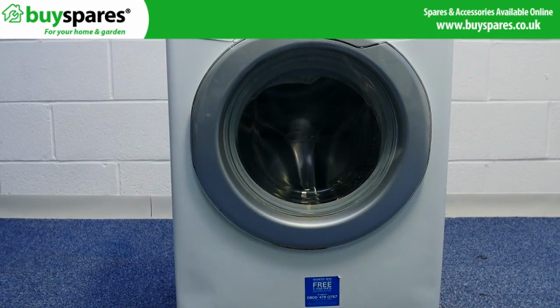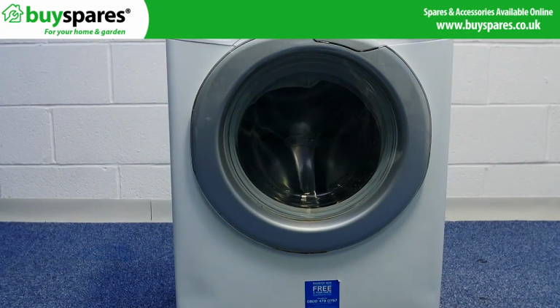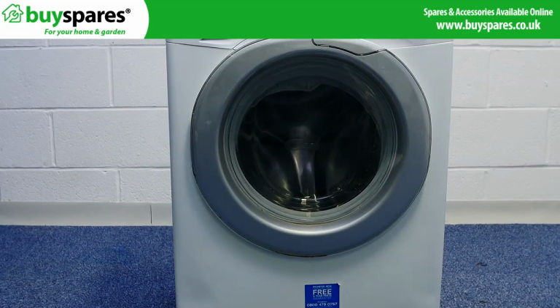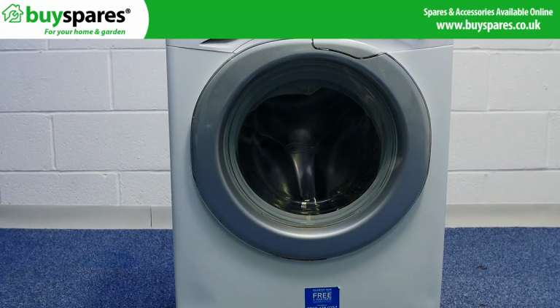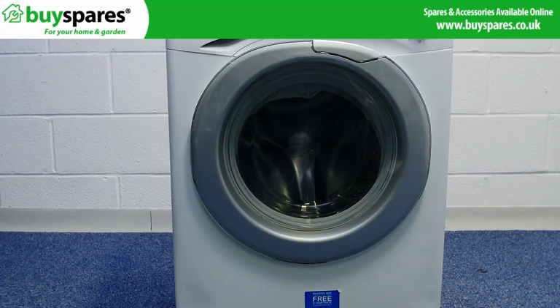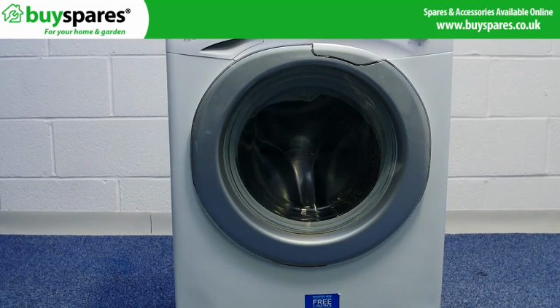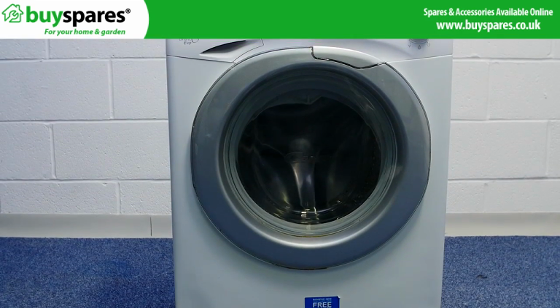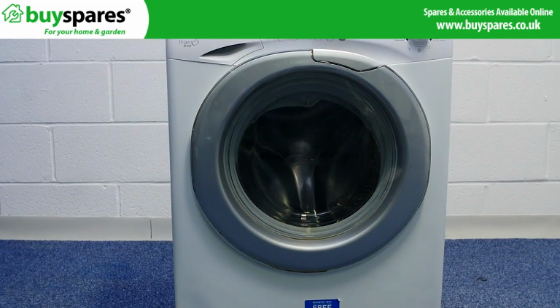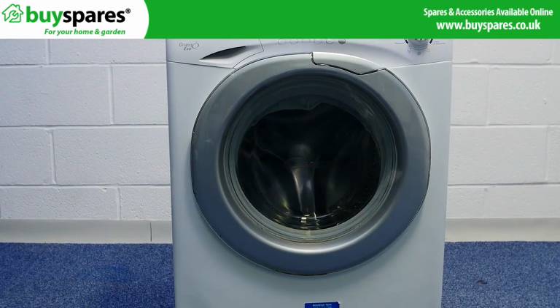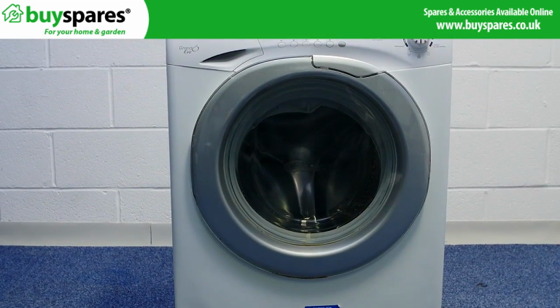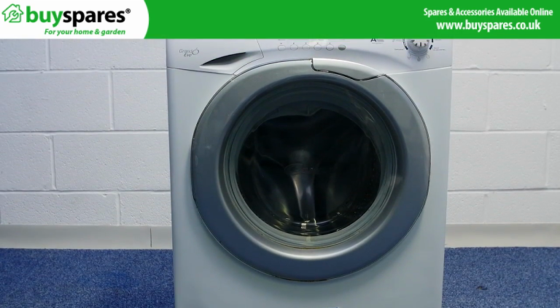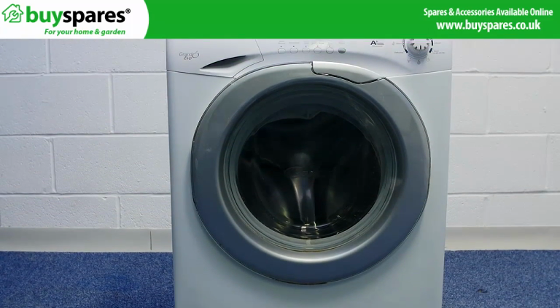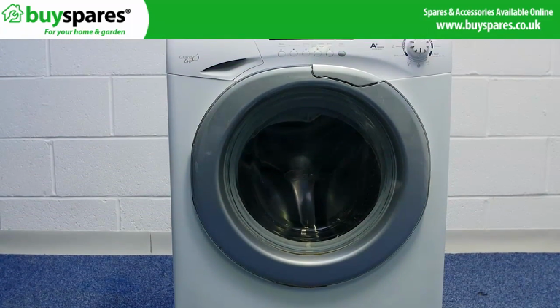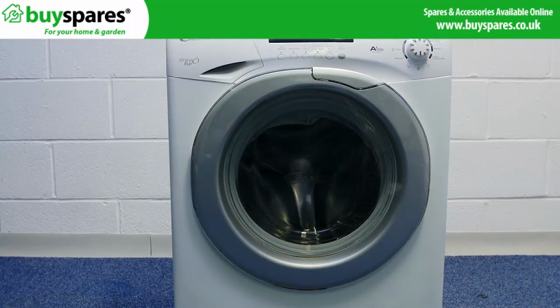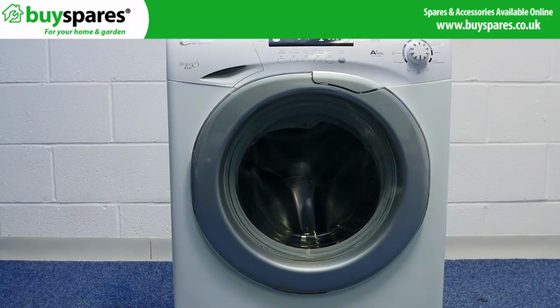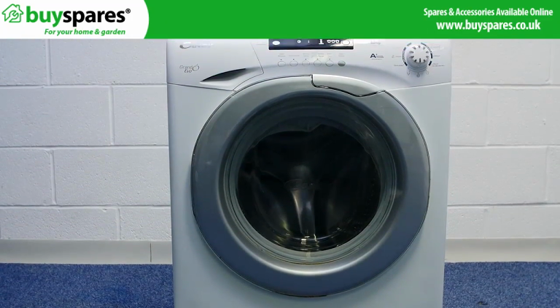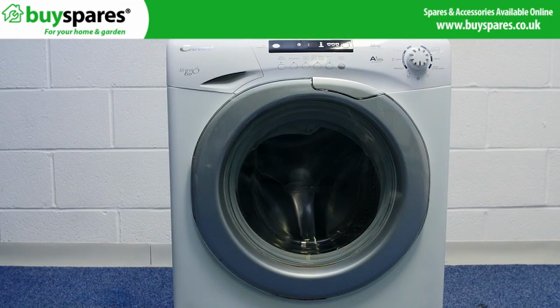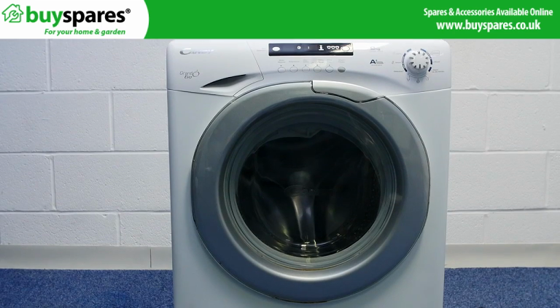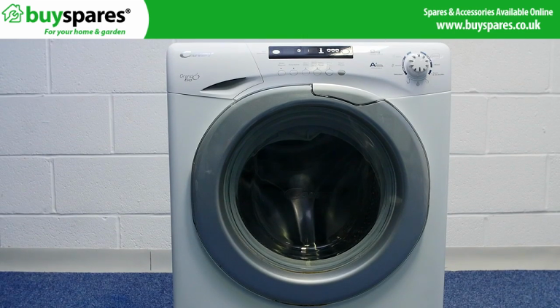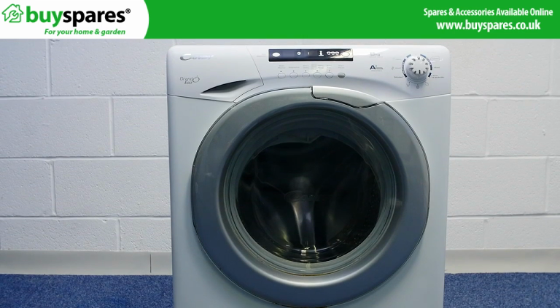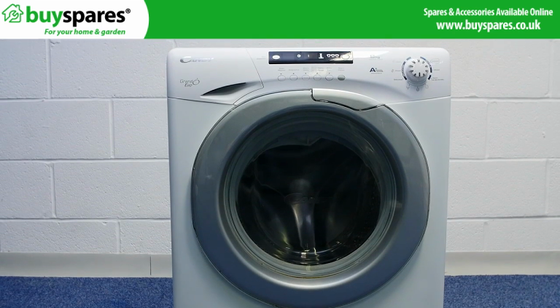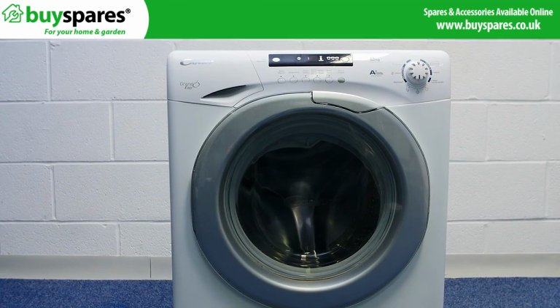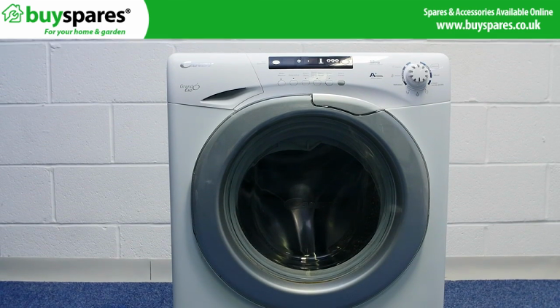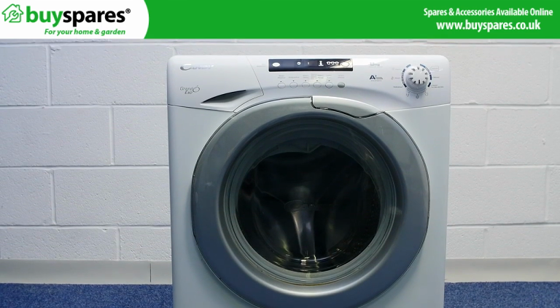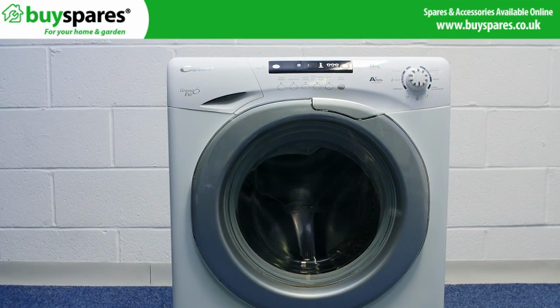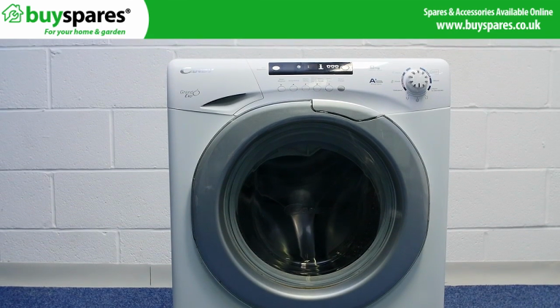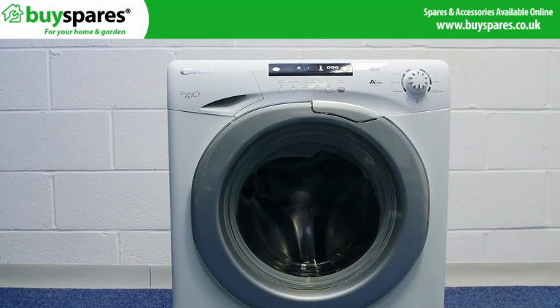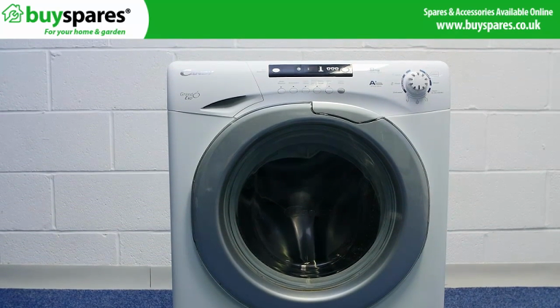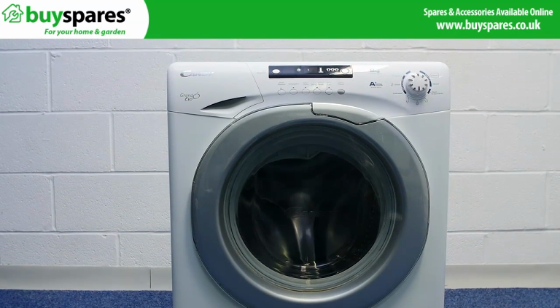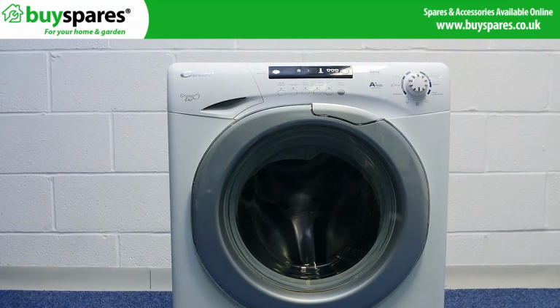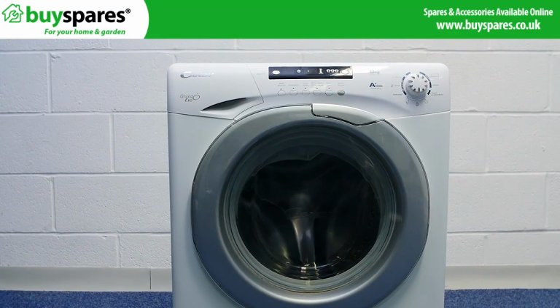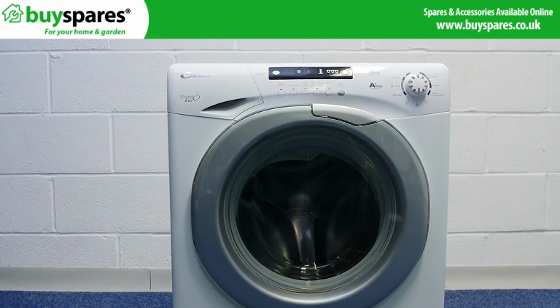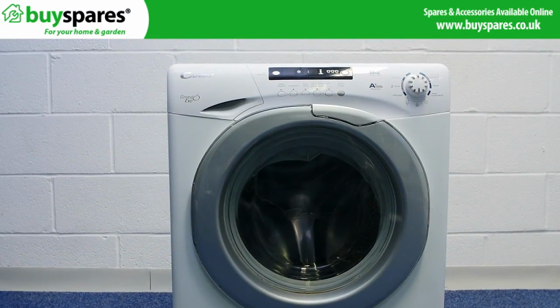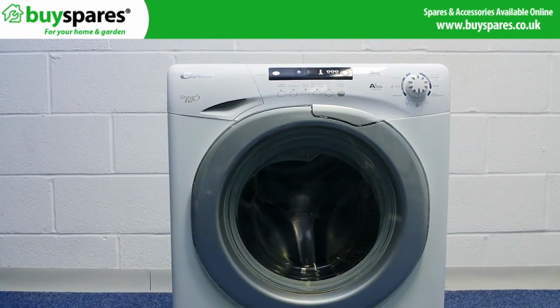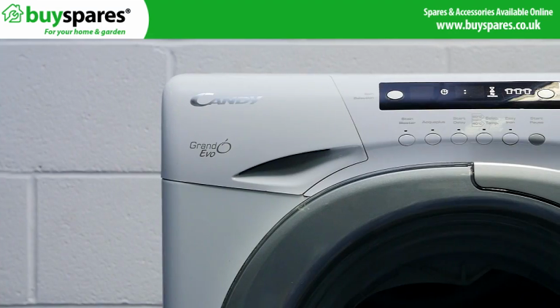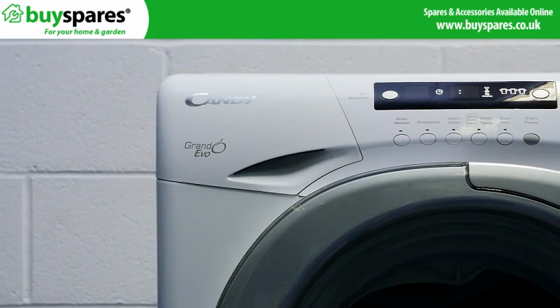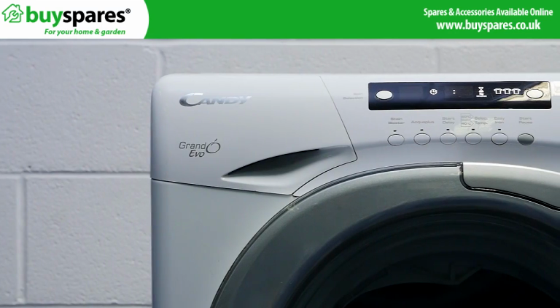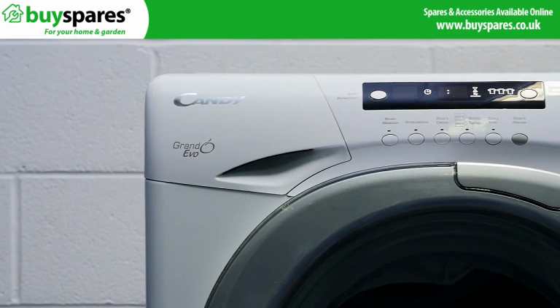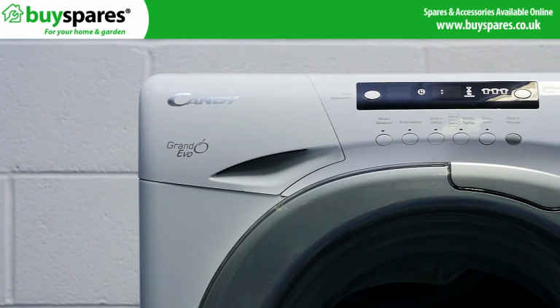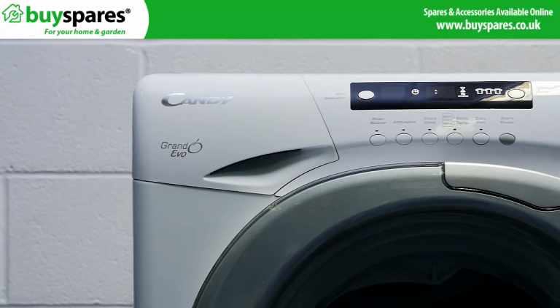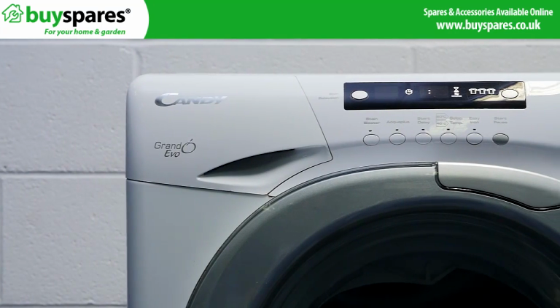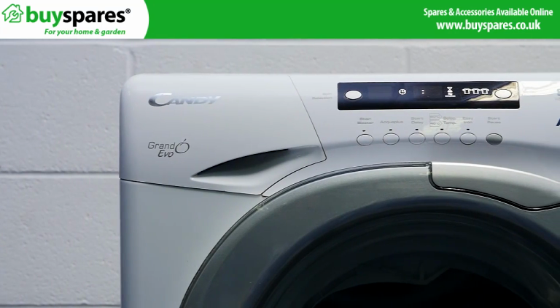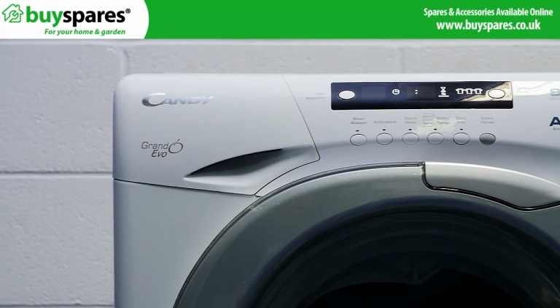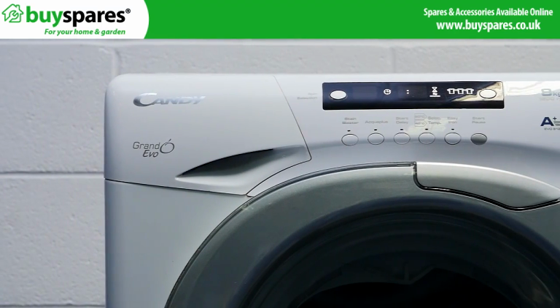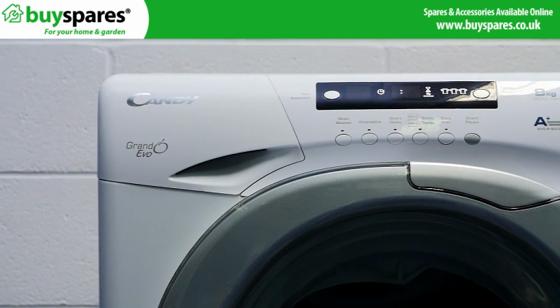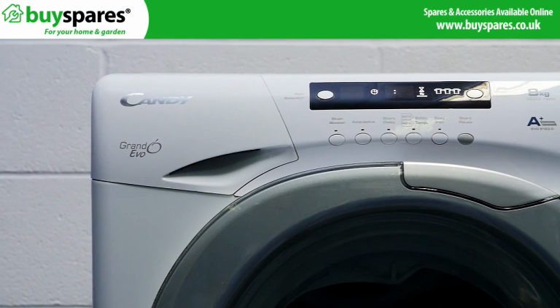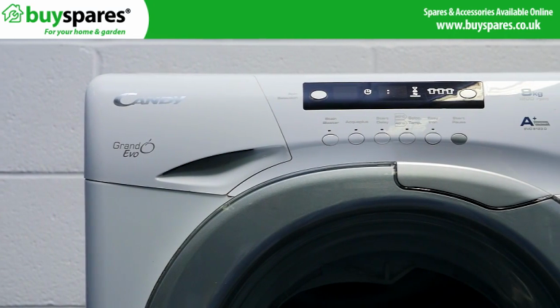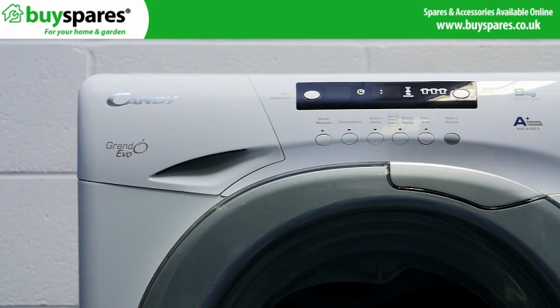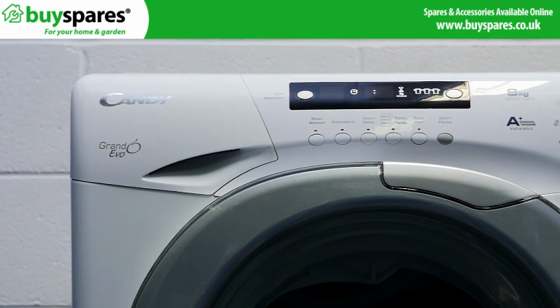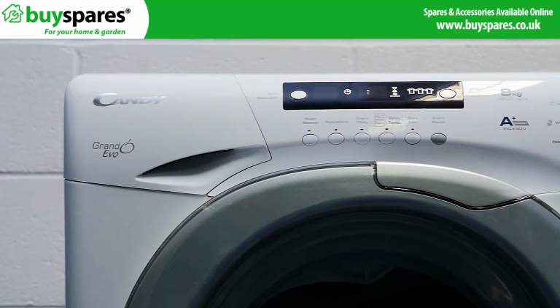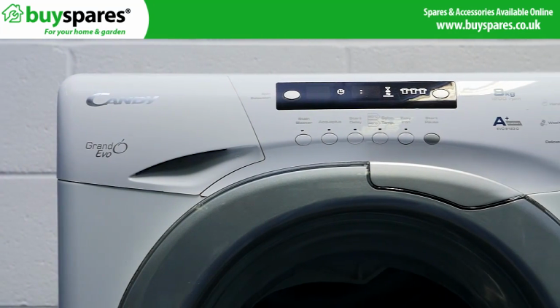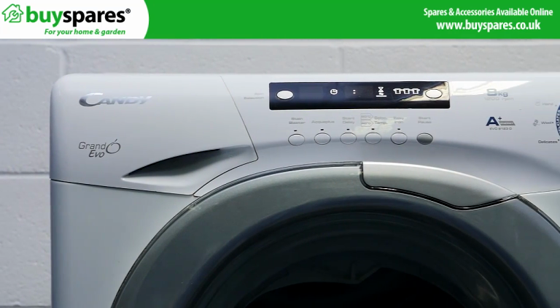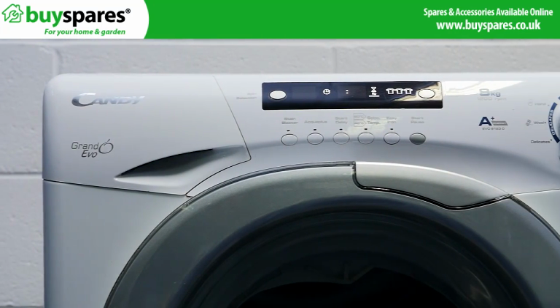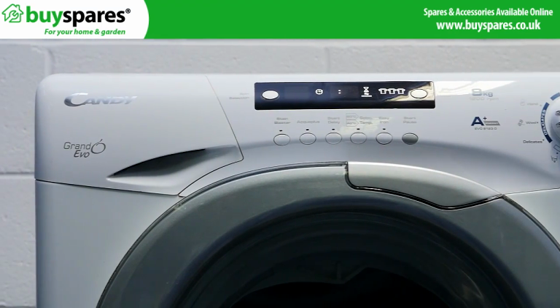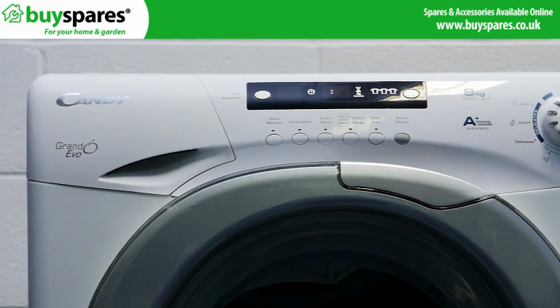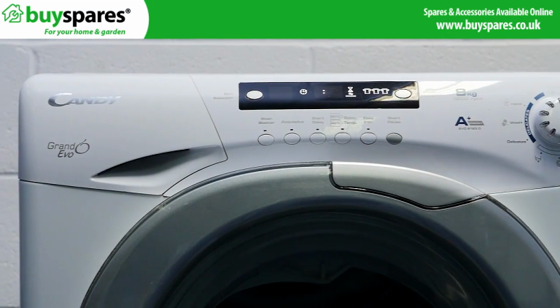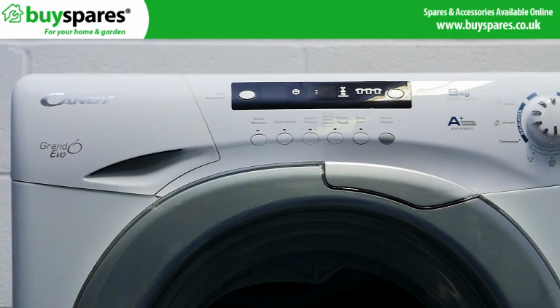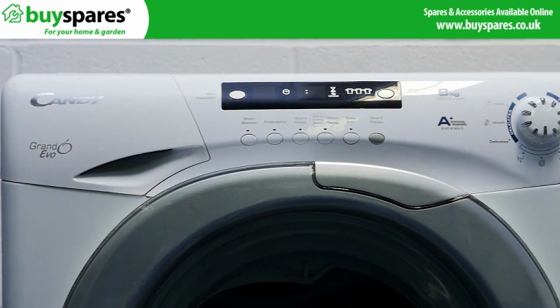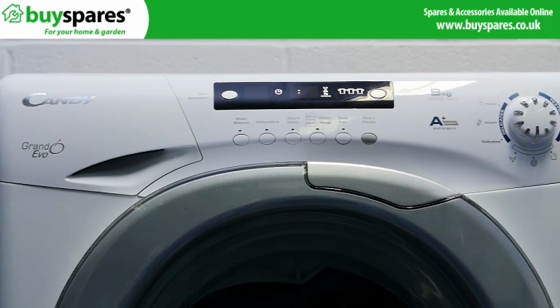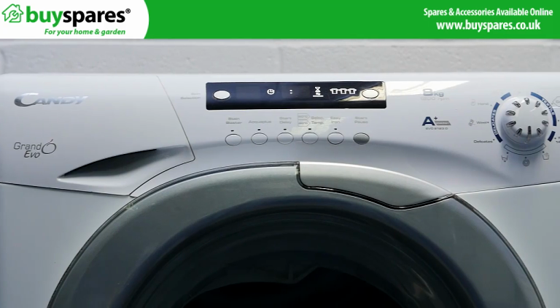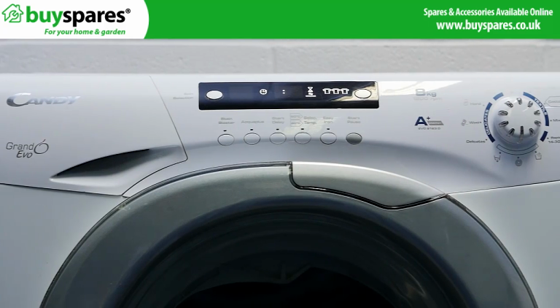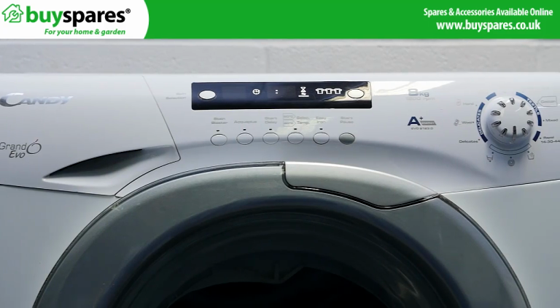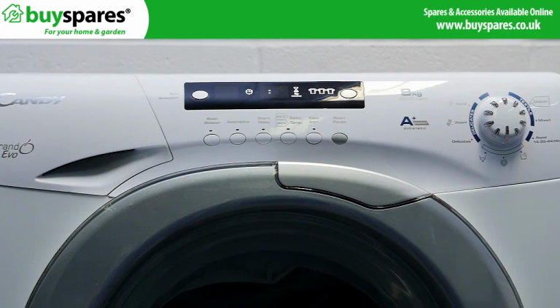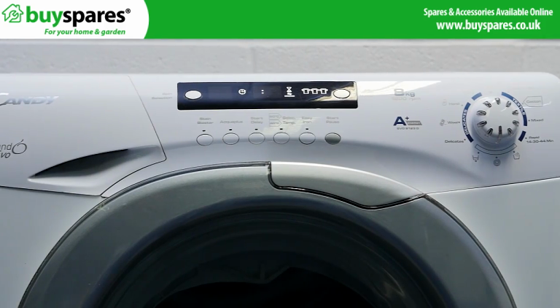On Kandy and Hoover machines, if a heater is failing, it may show an E16 error code at the end of the cycle, or continue to wash.